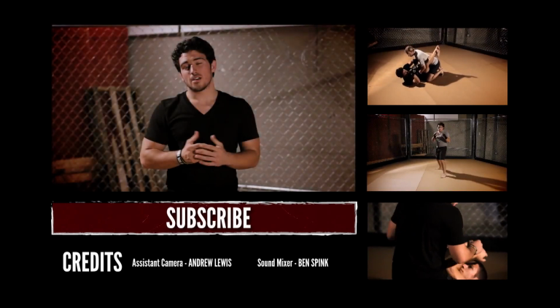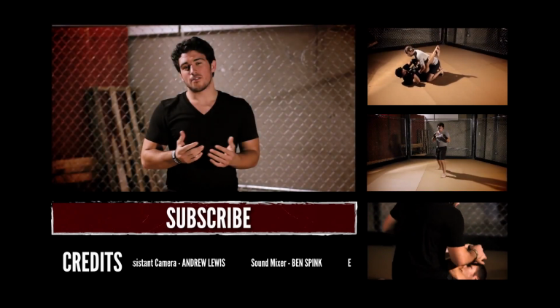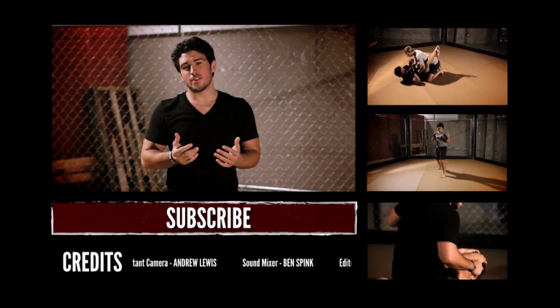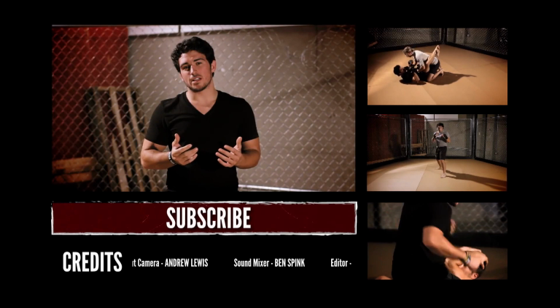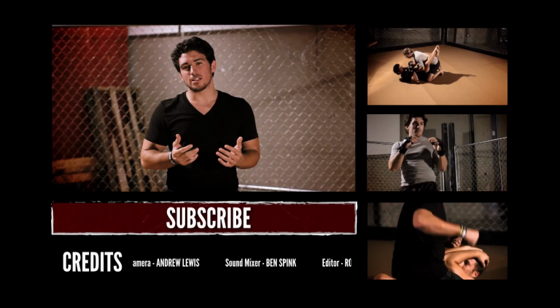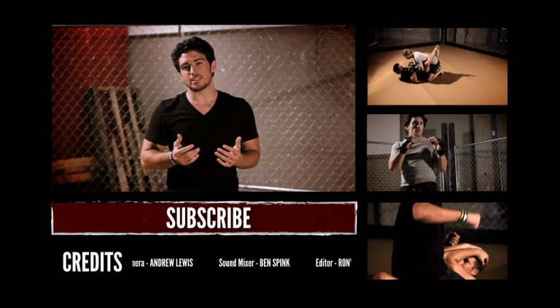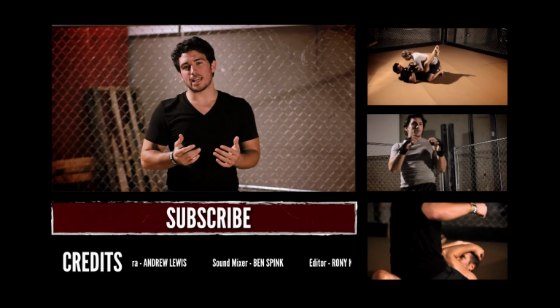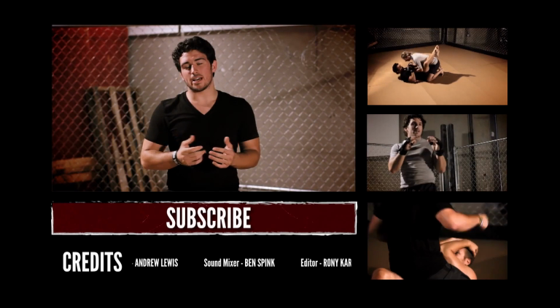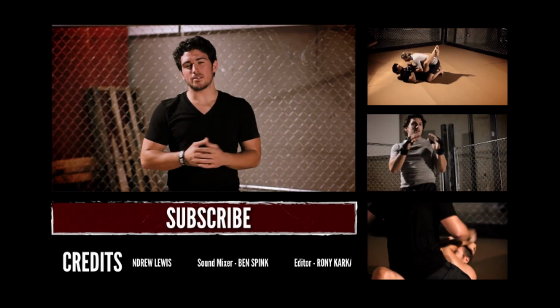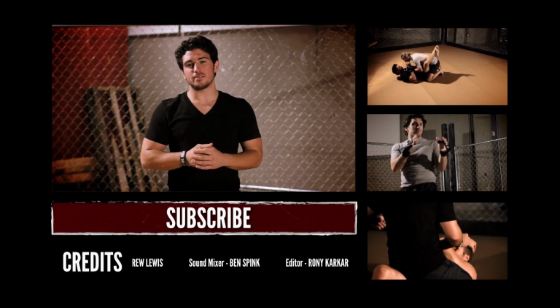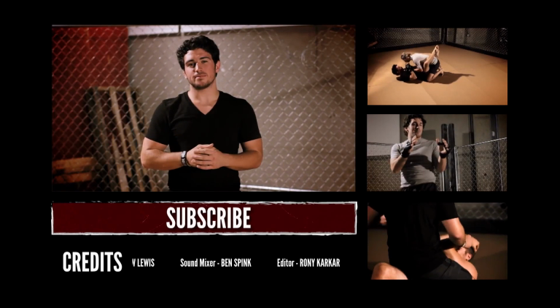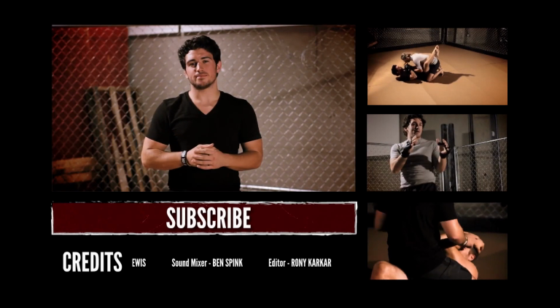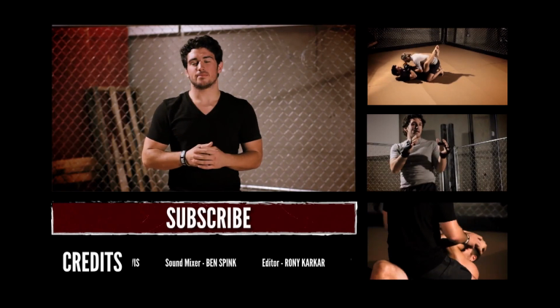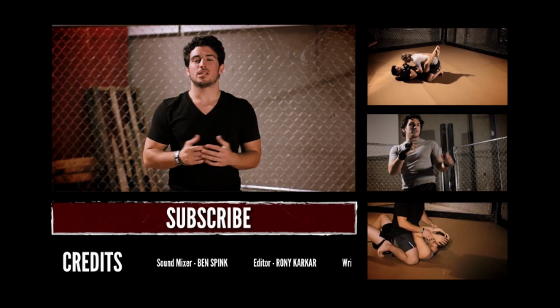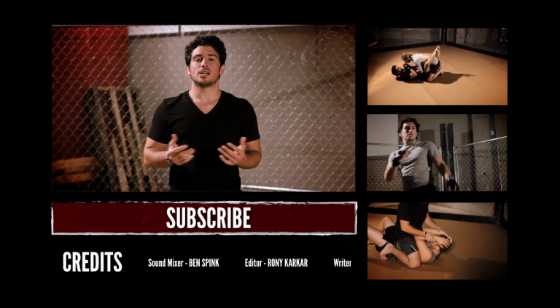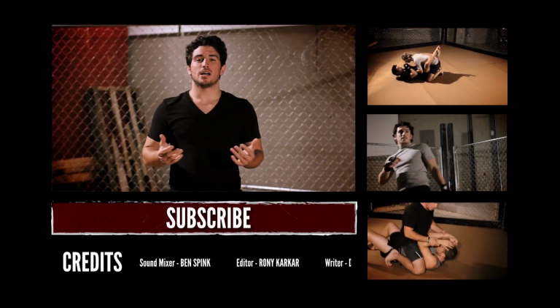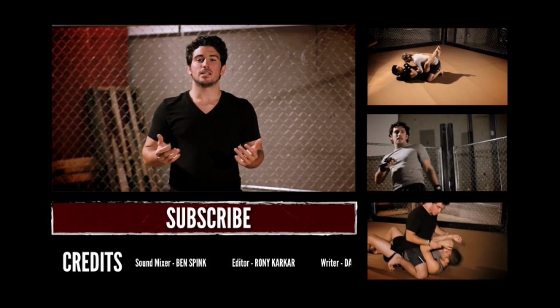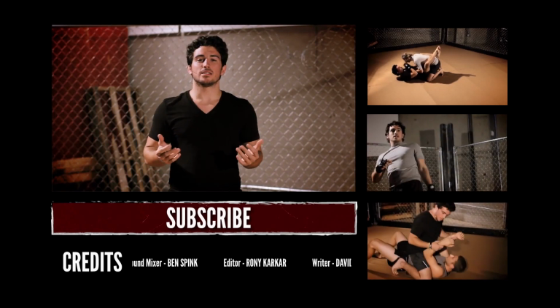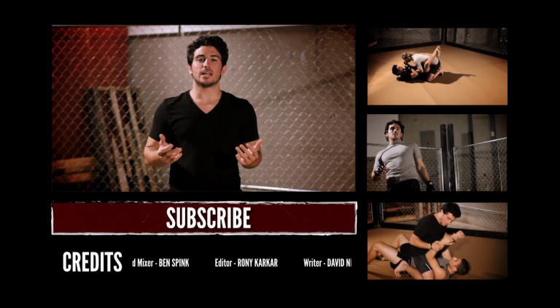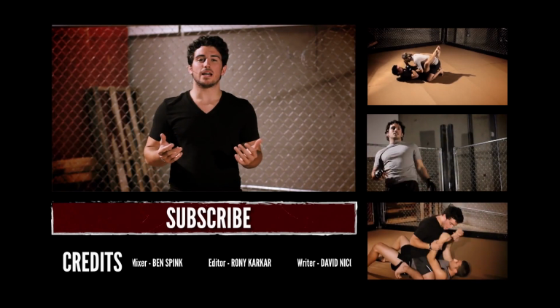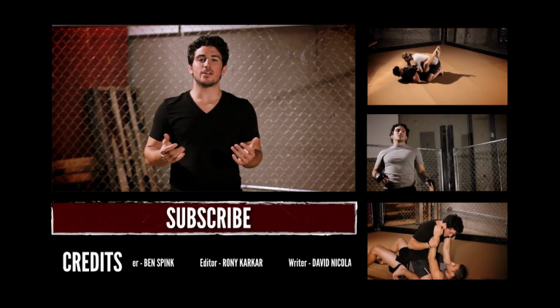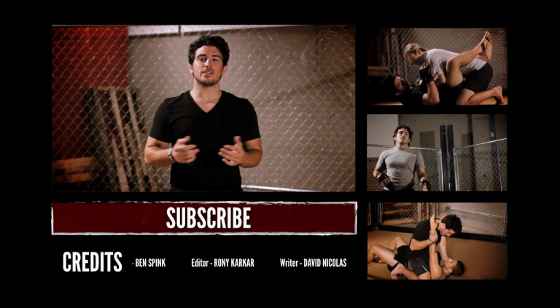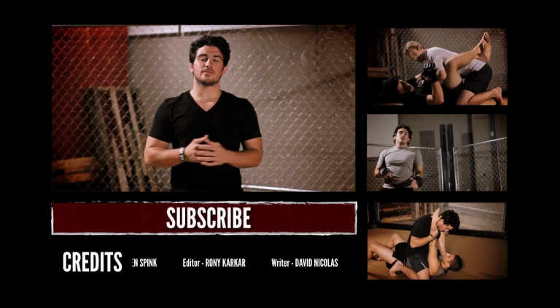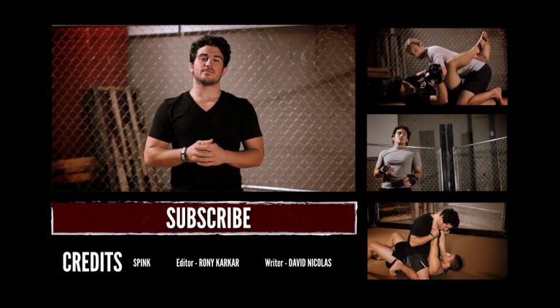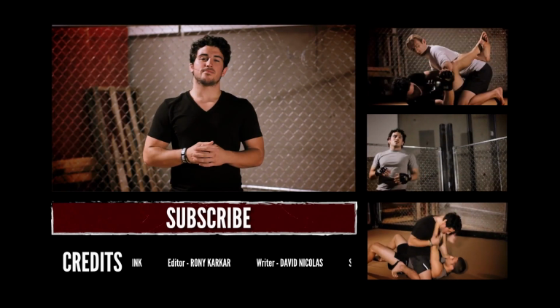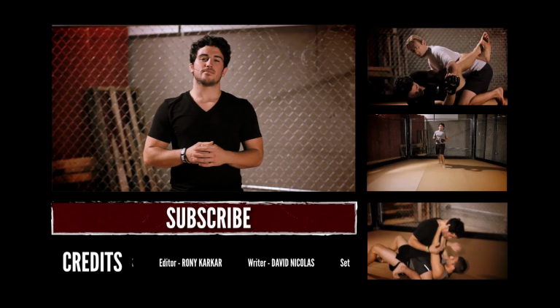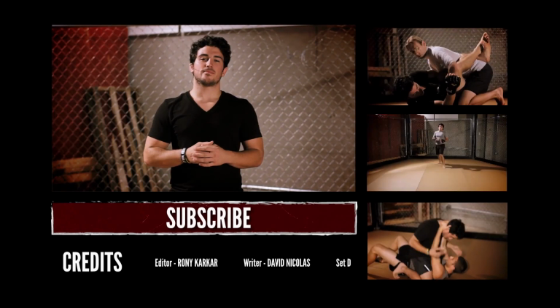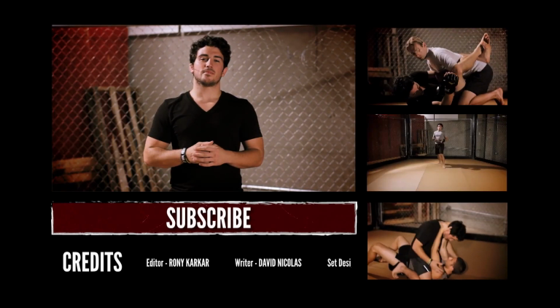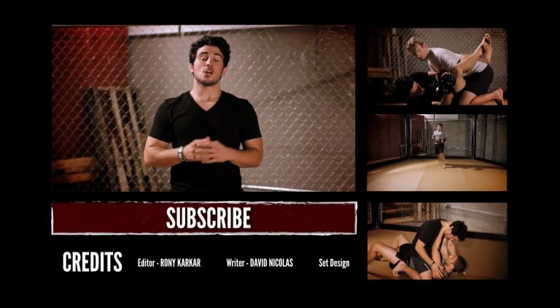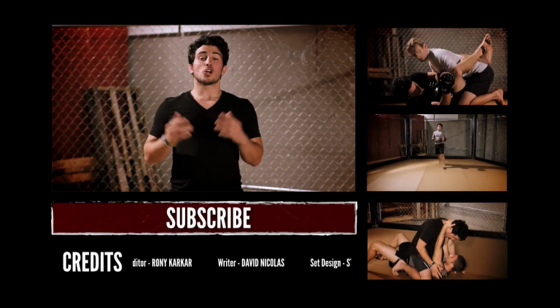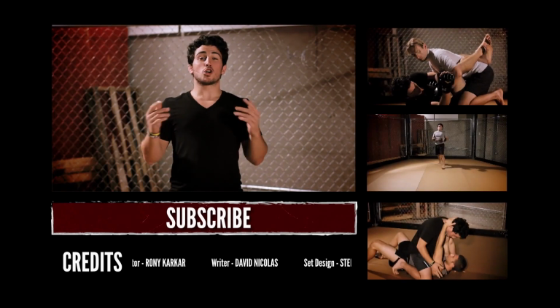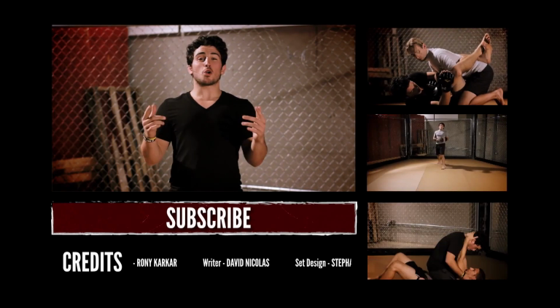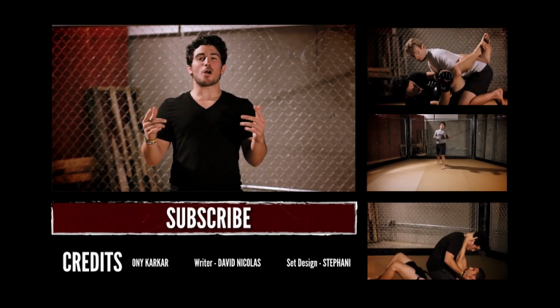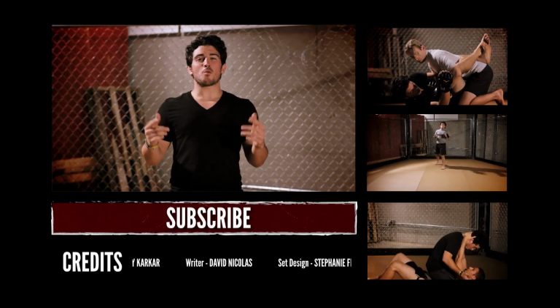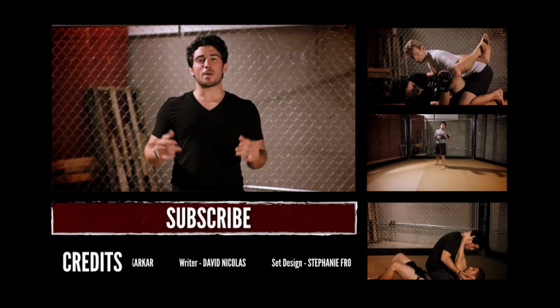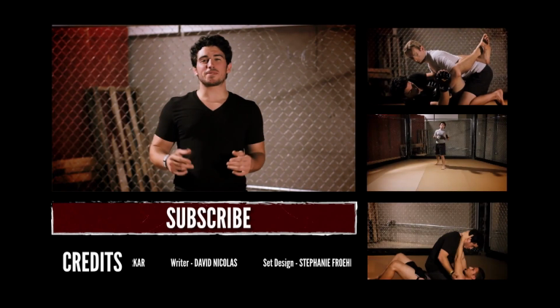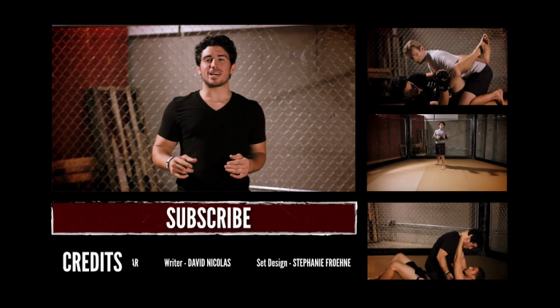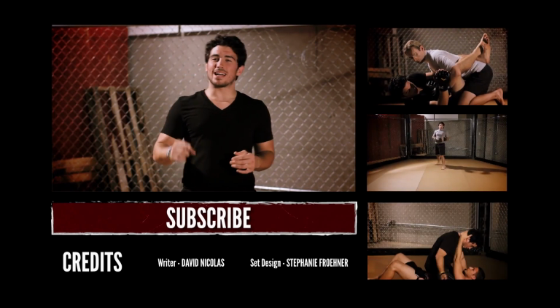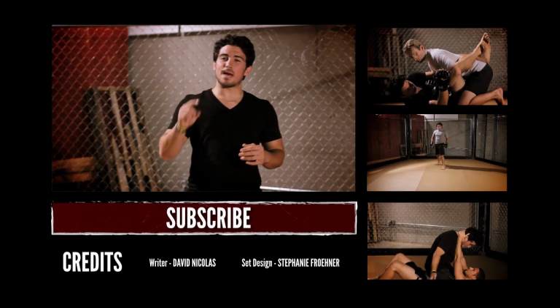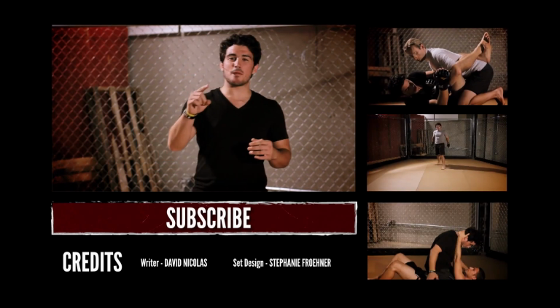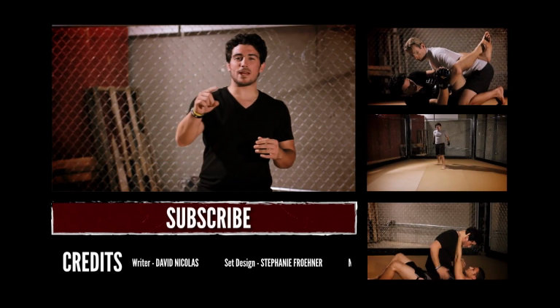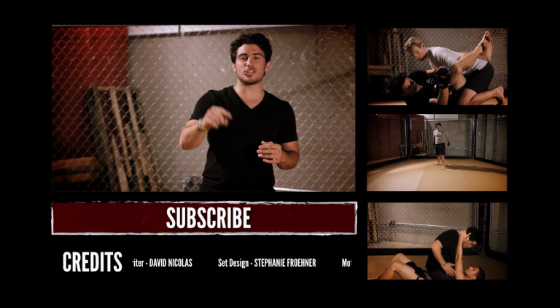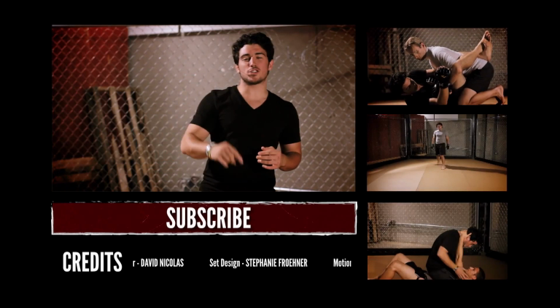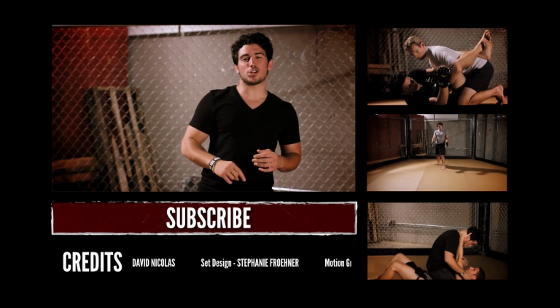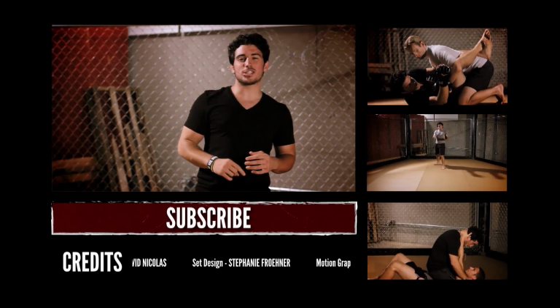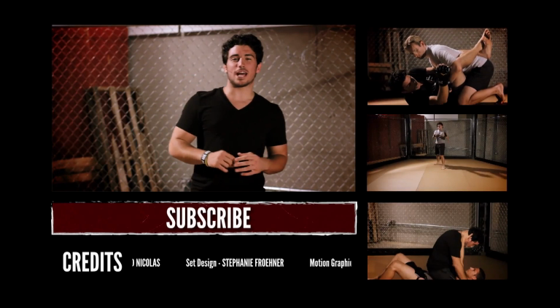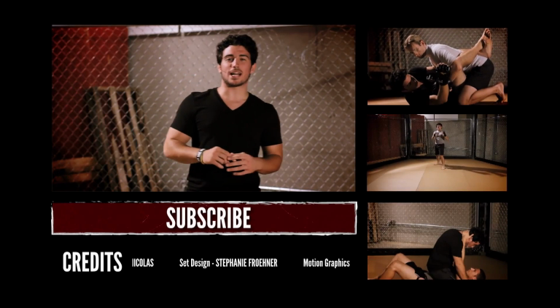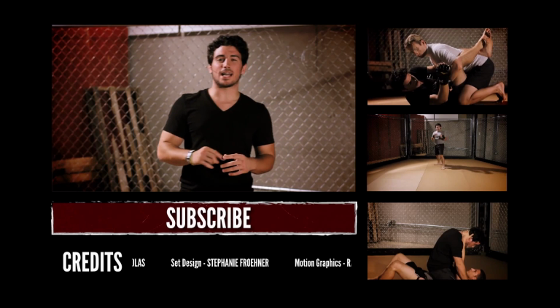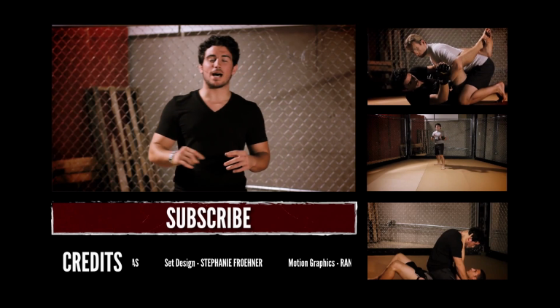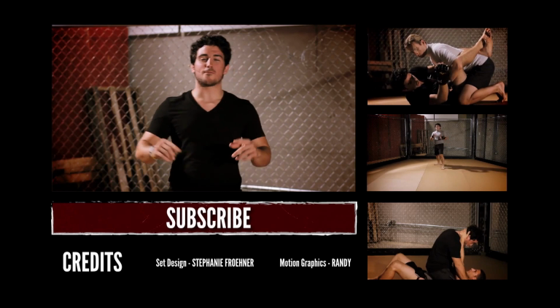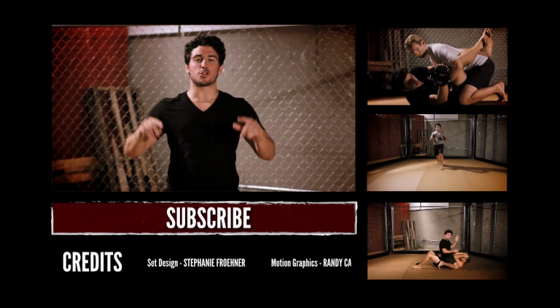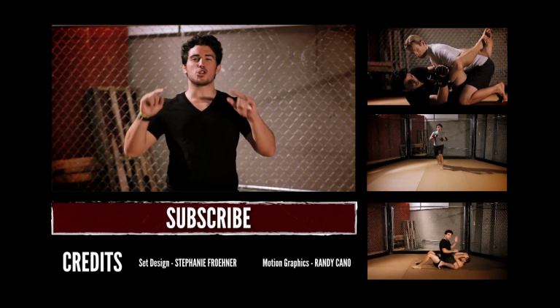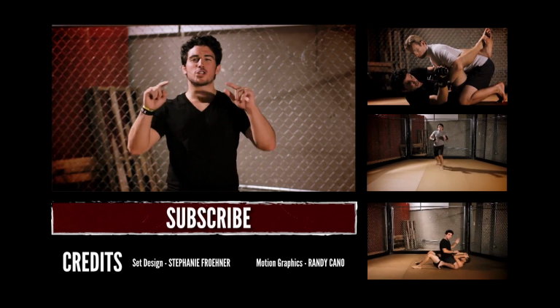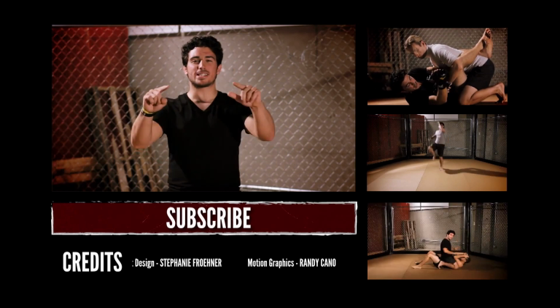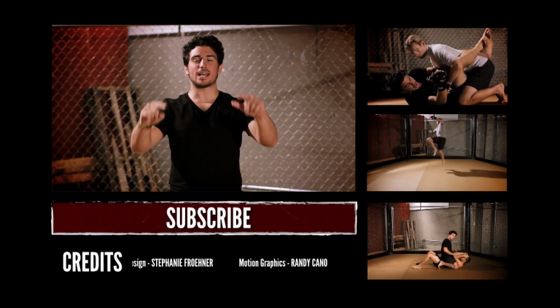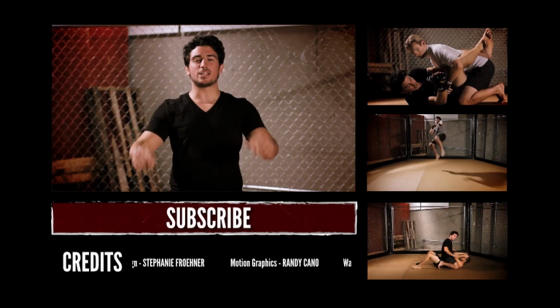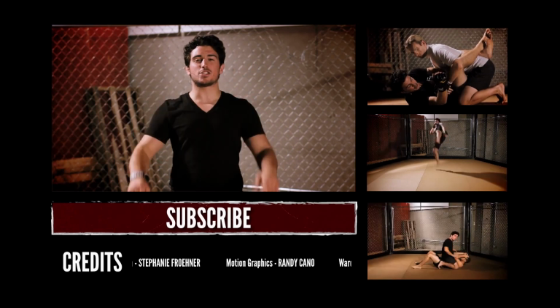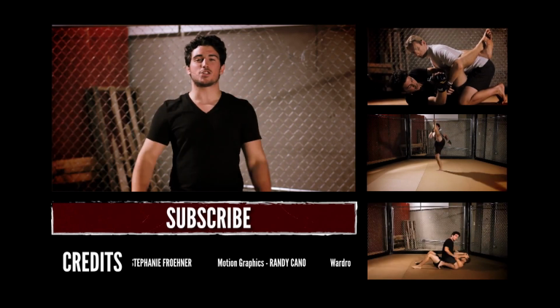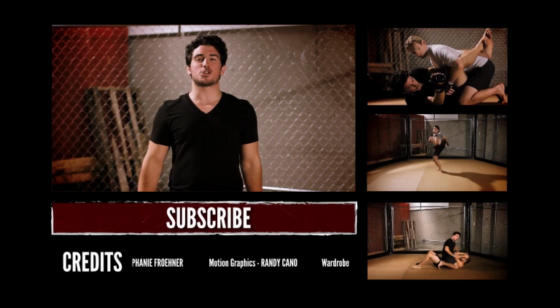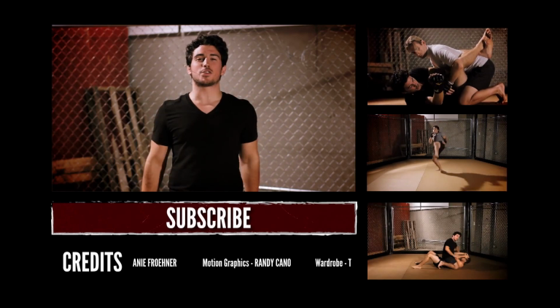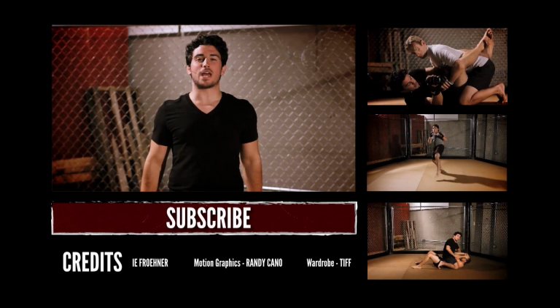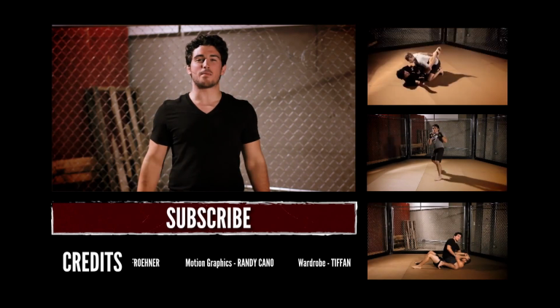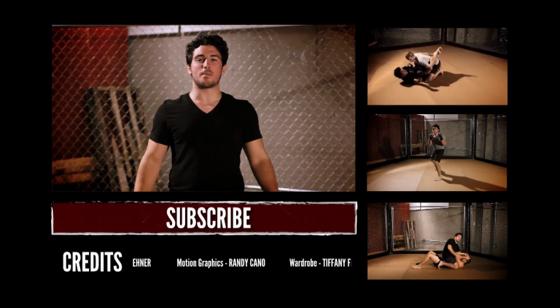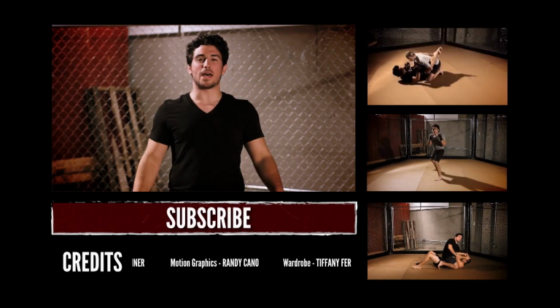Feeling a little down? A little tired? Go to our website www.mmasurge.com for your daily surge of MMA.